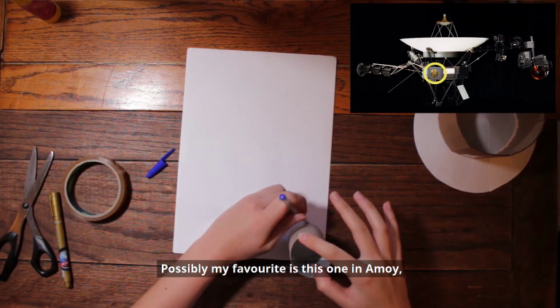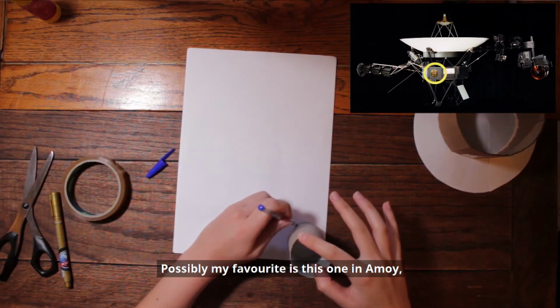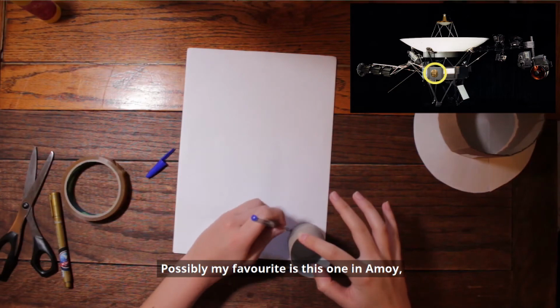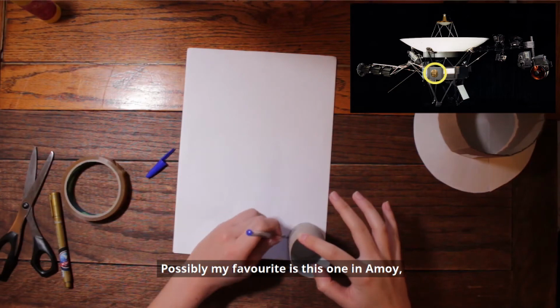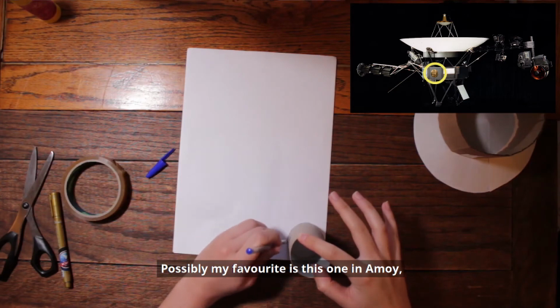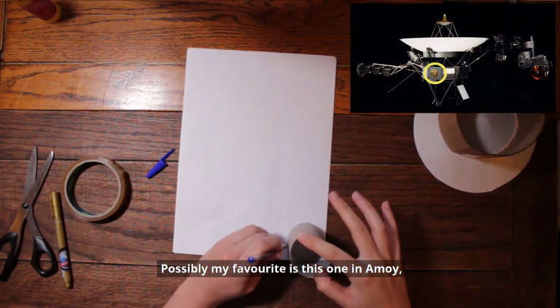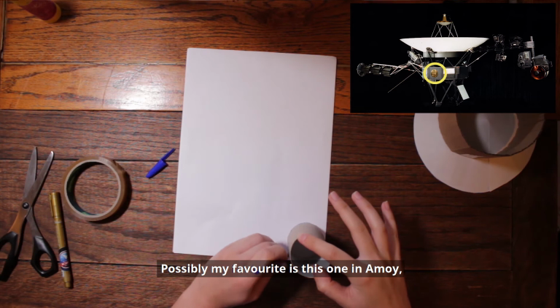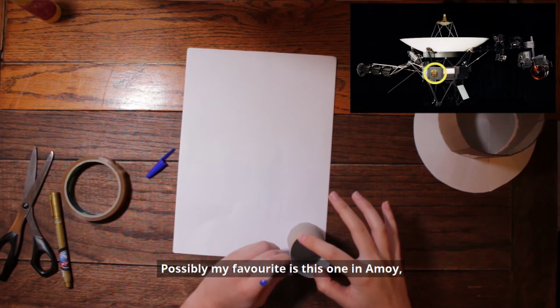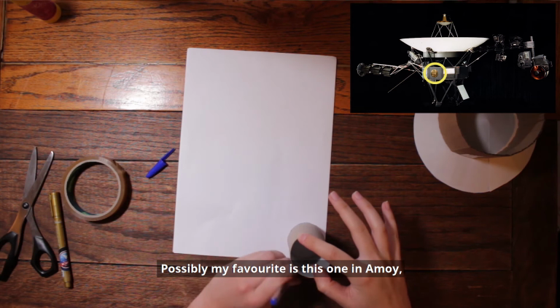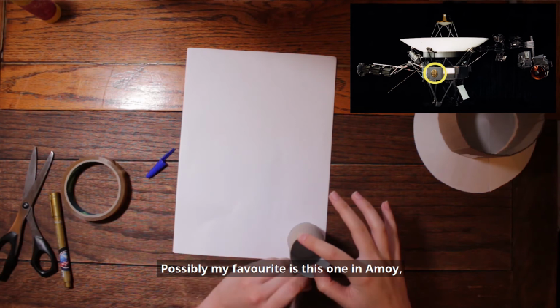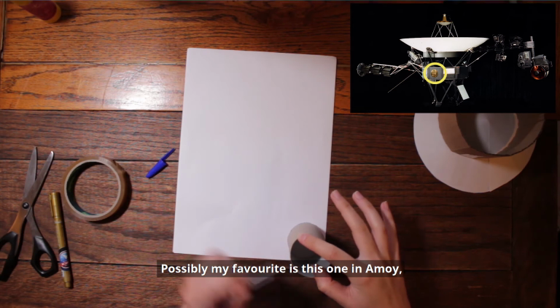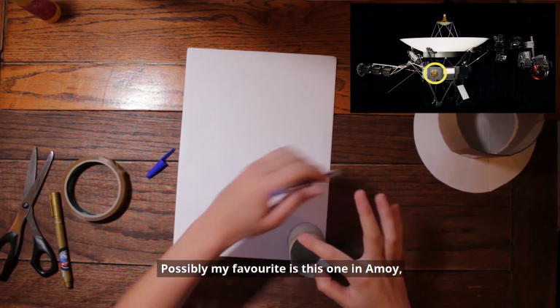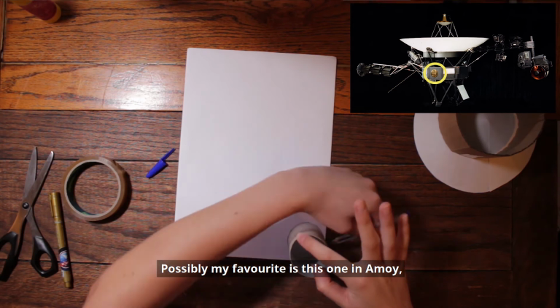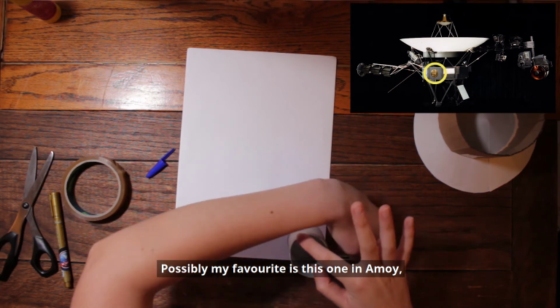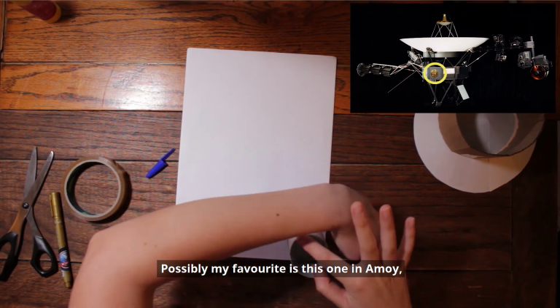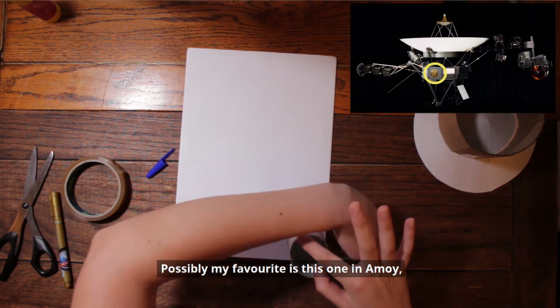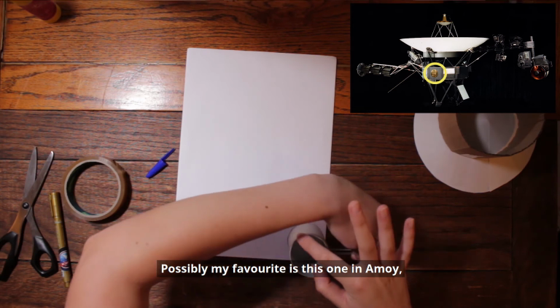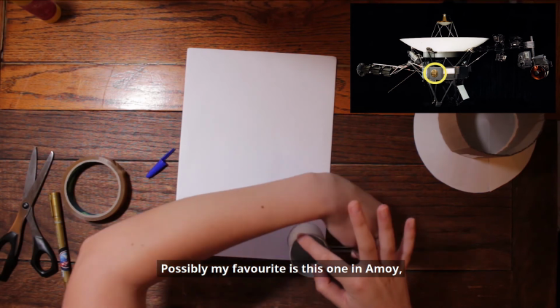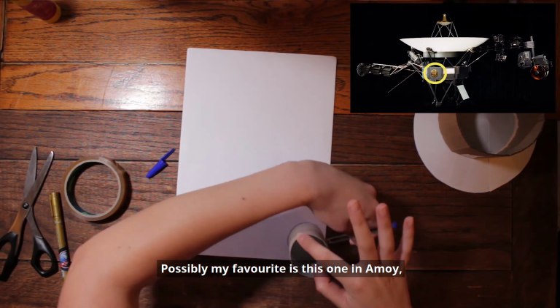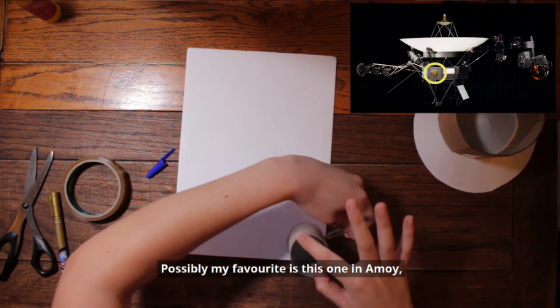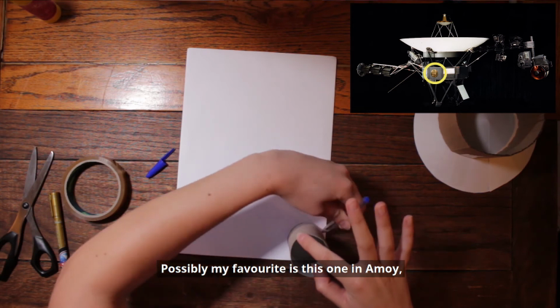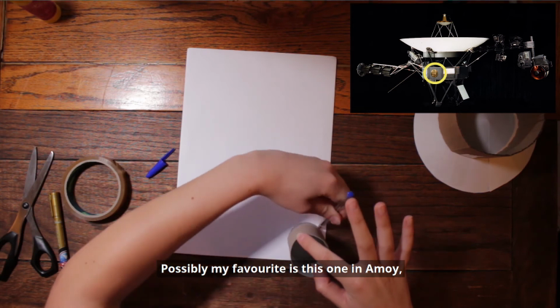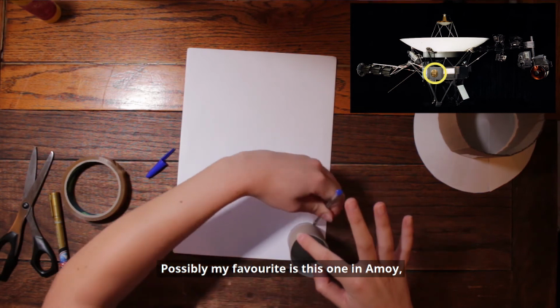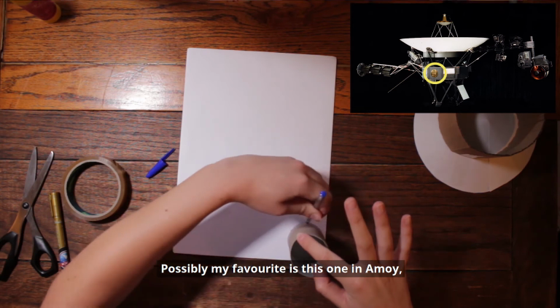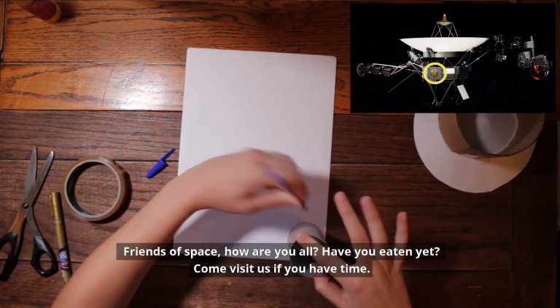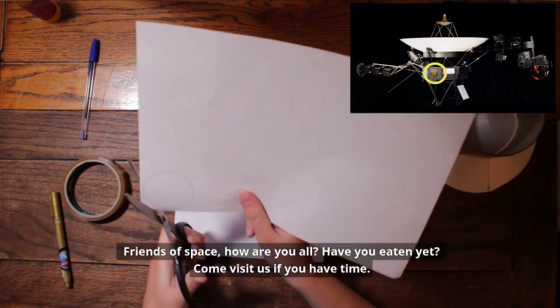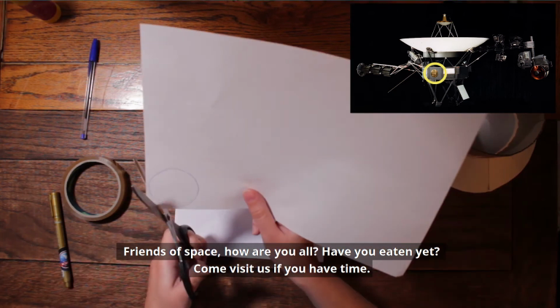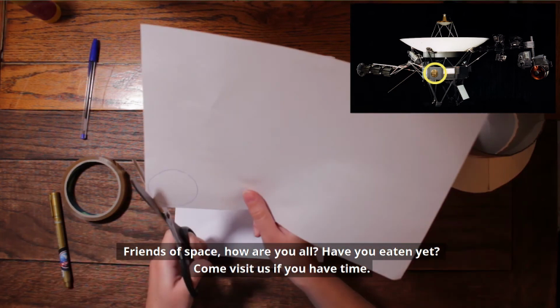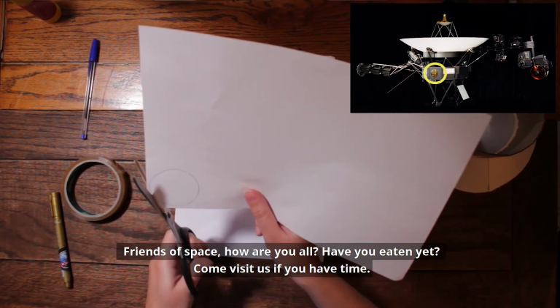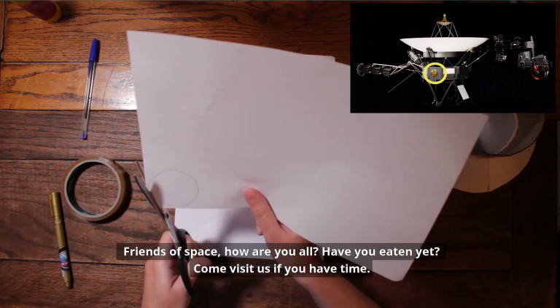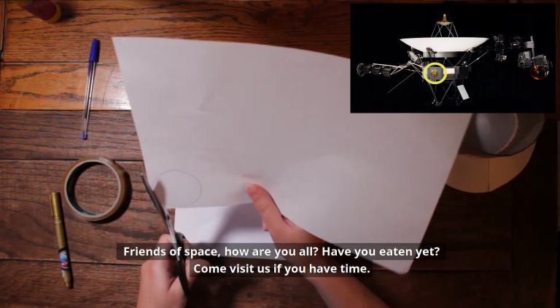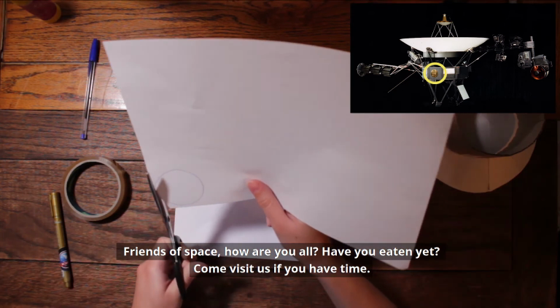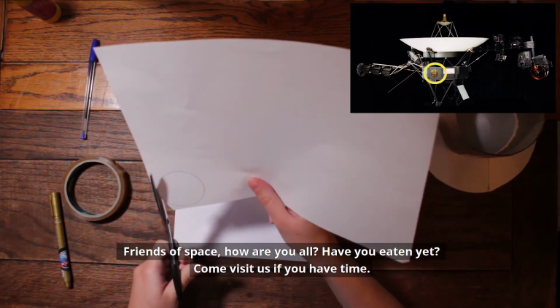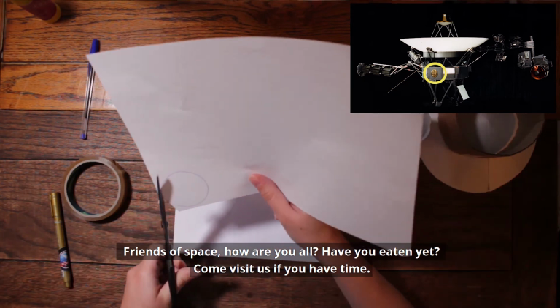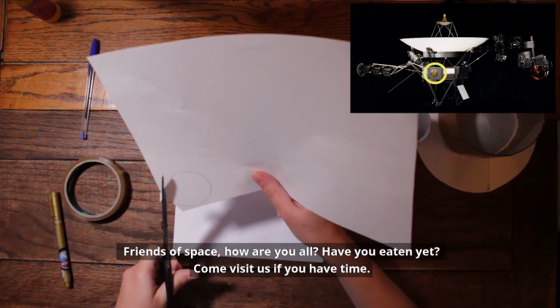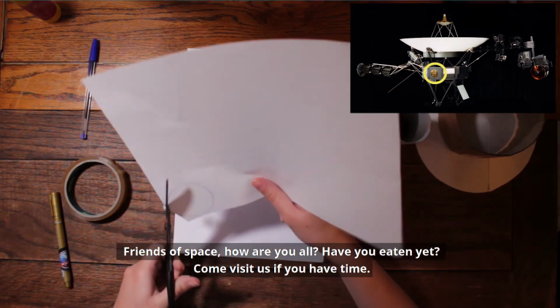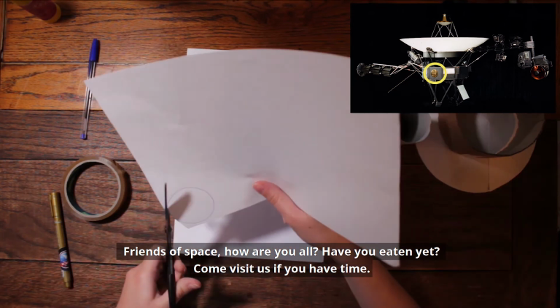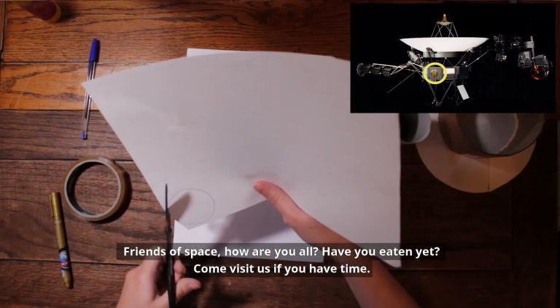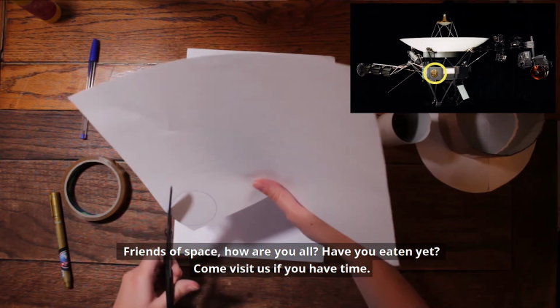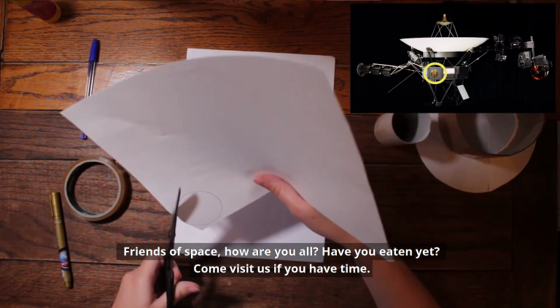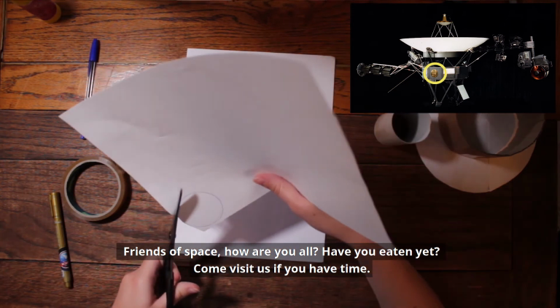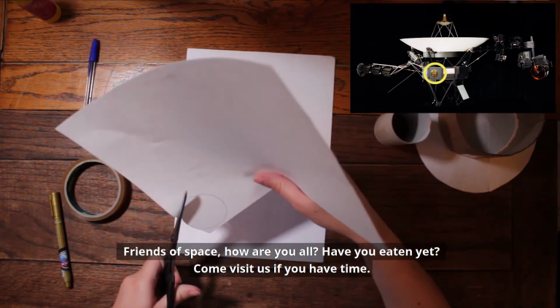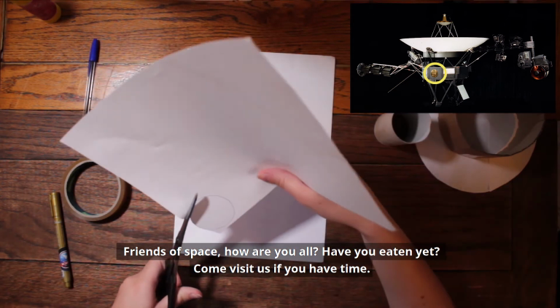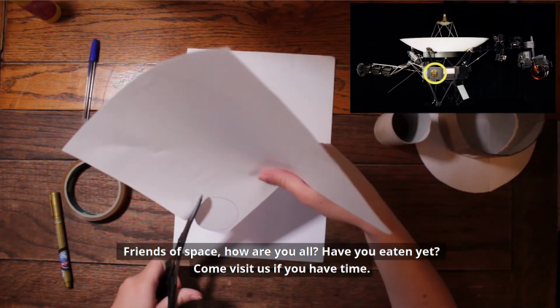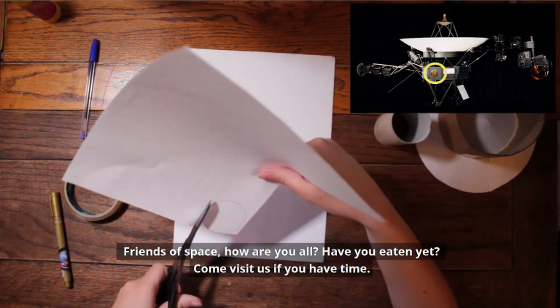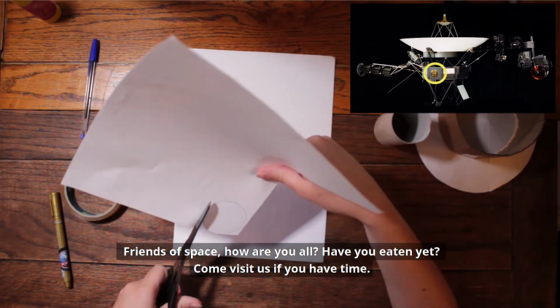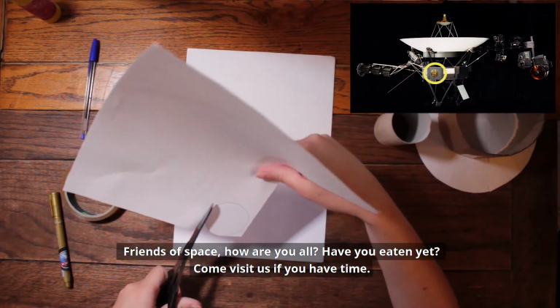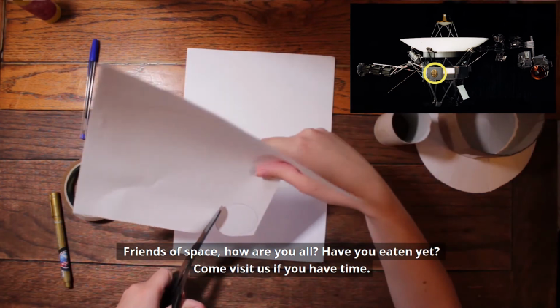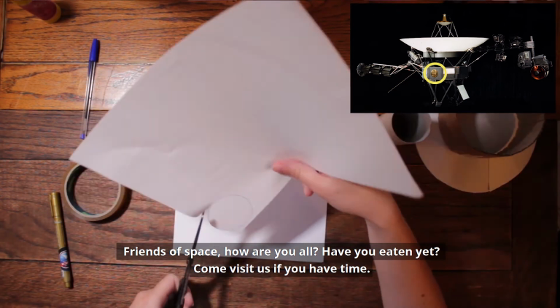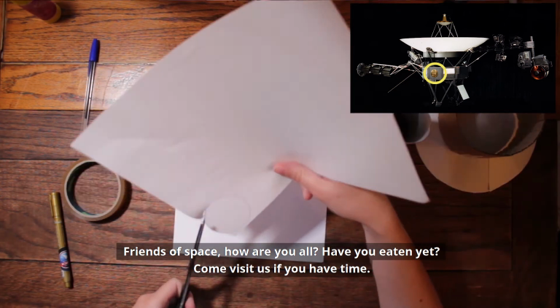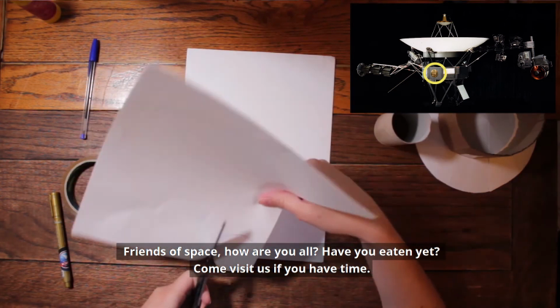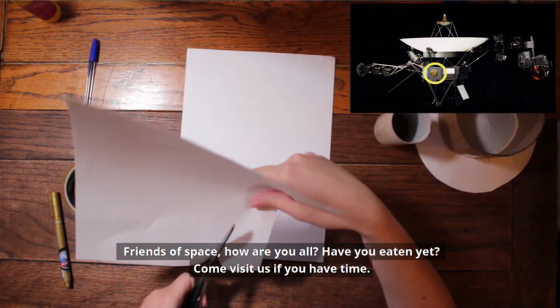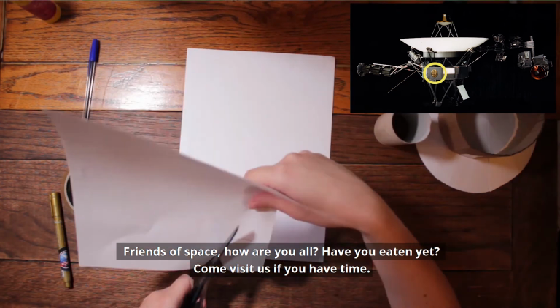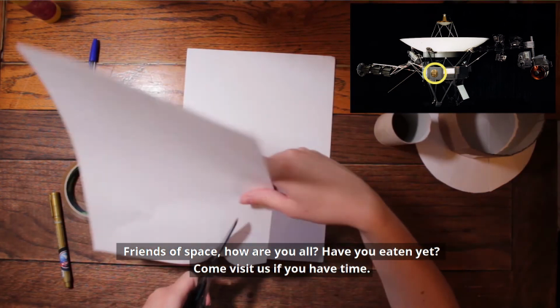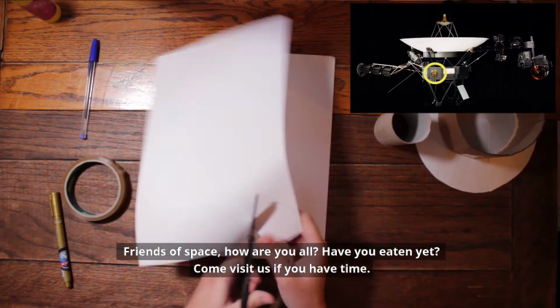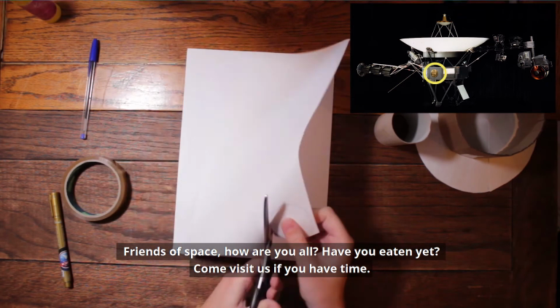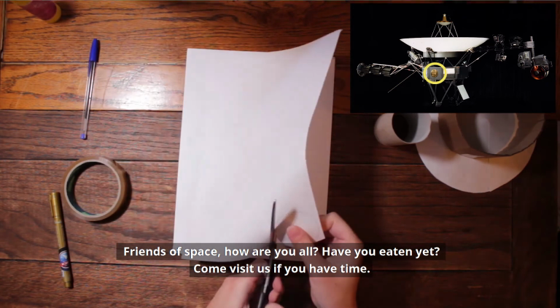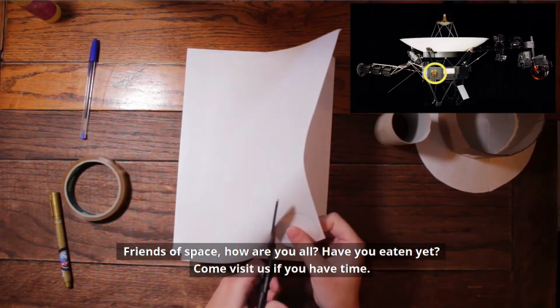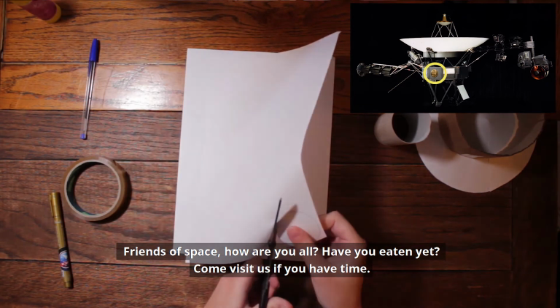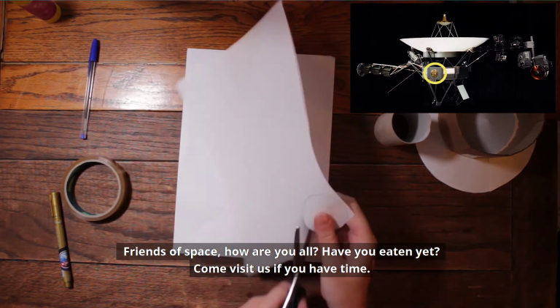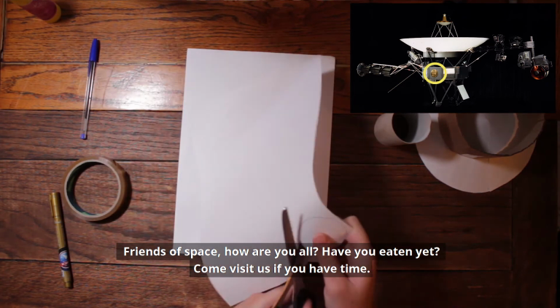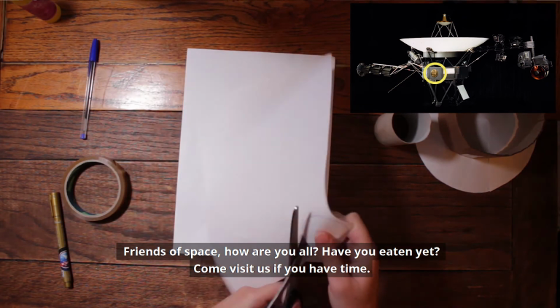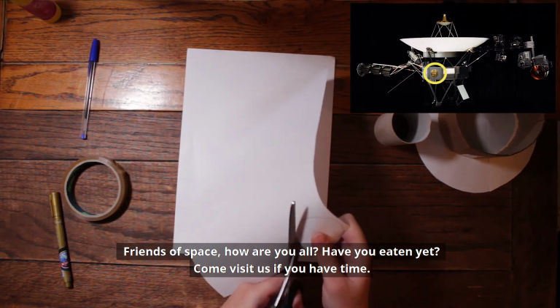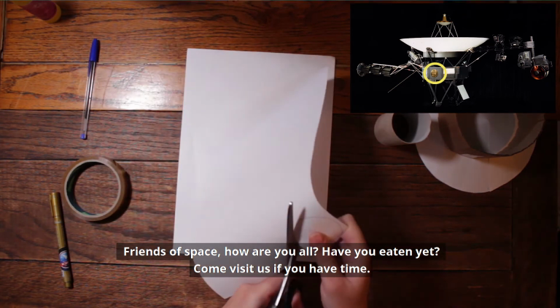Possibly my favourite is this one in Amoy: 'Friends of space, how are you all? Have you eaten yet? Come visit us if you have time.'